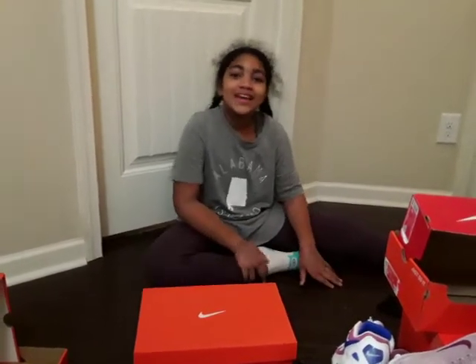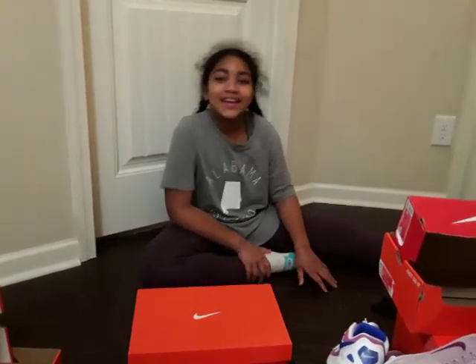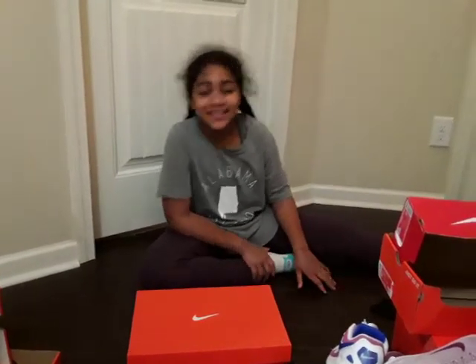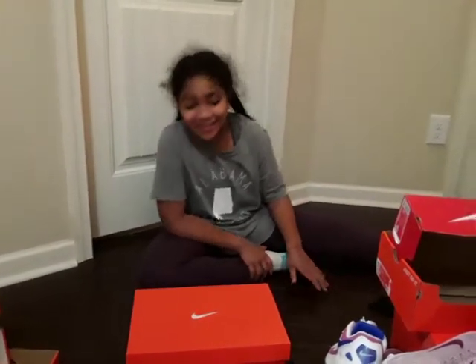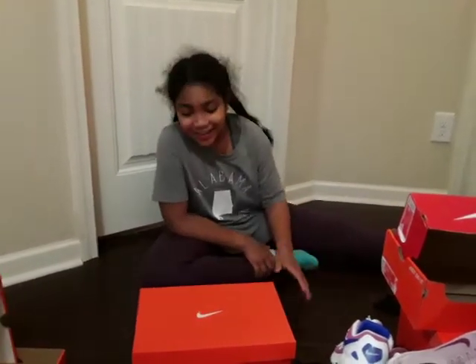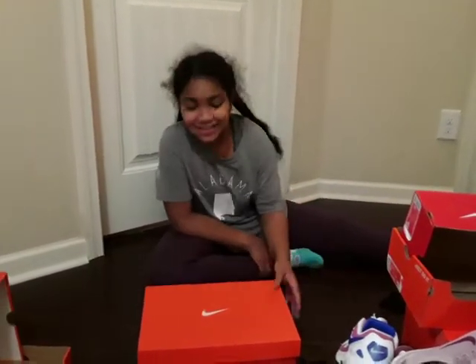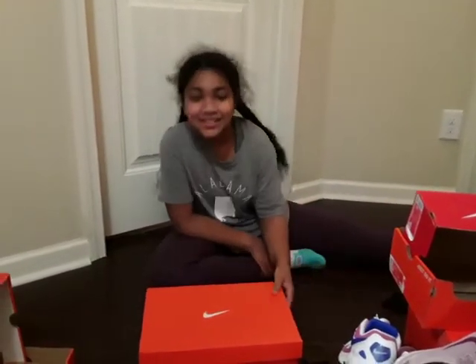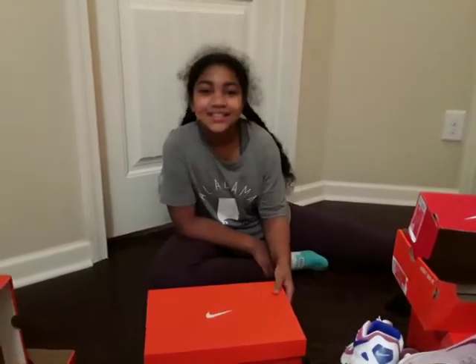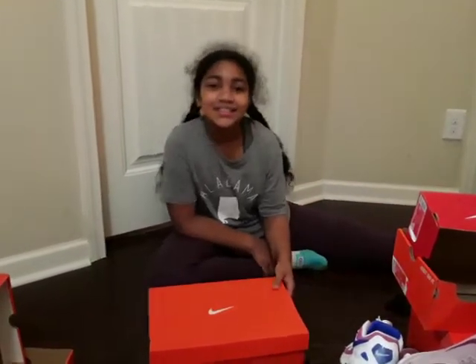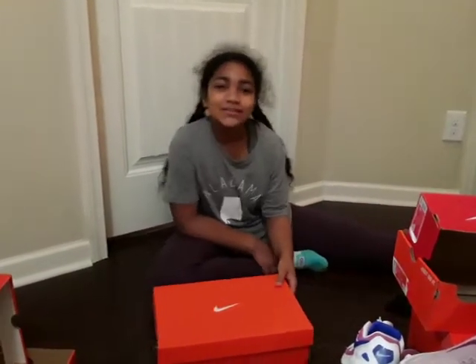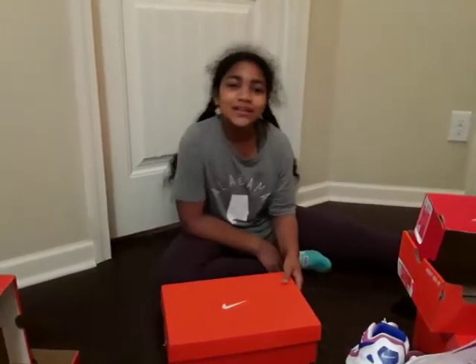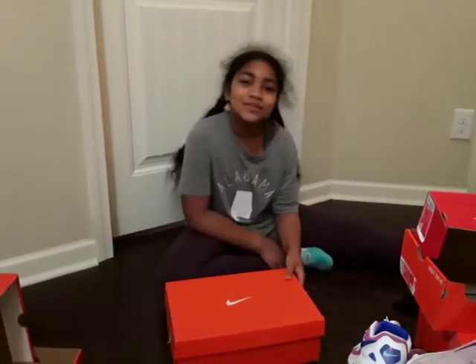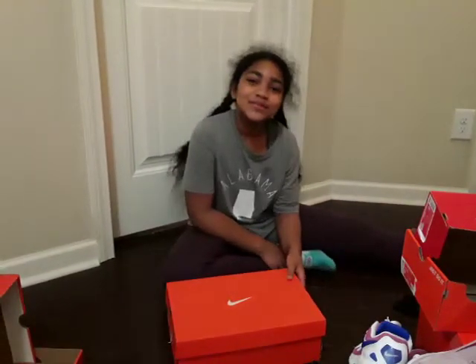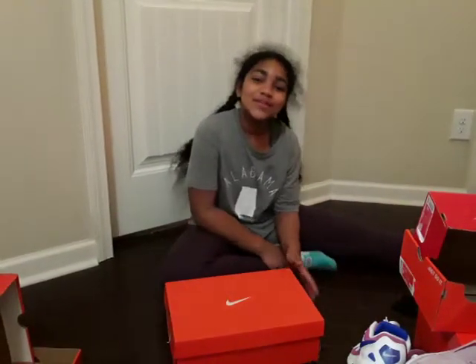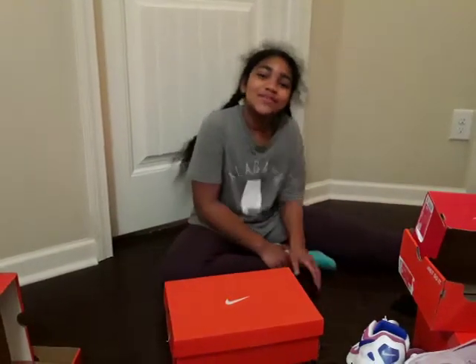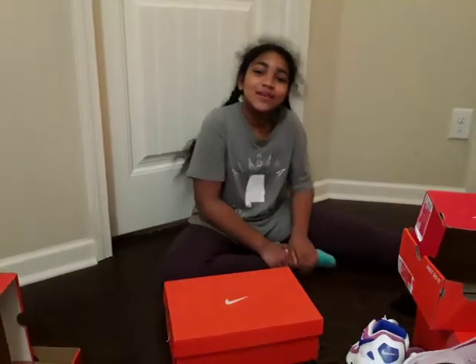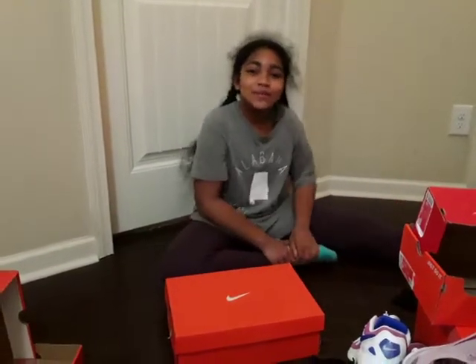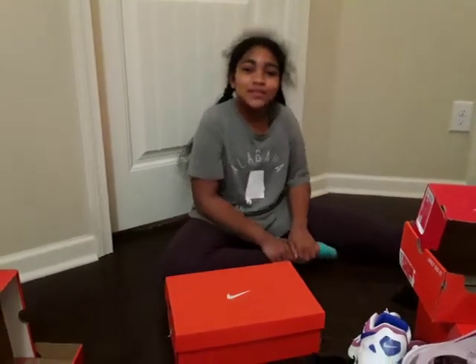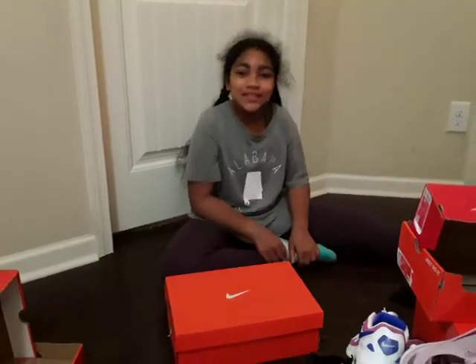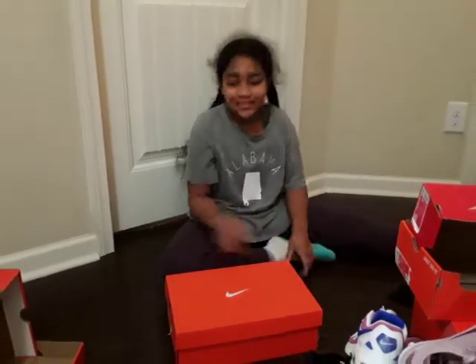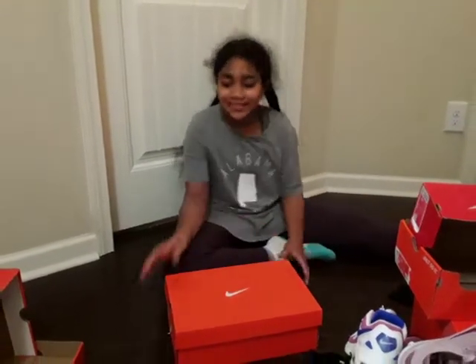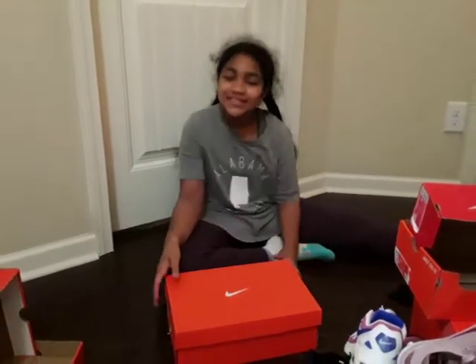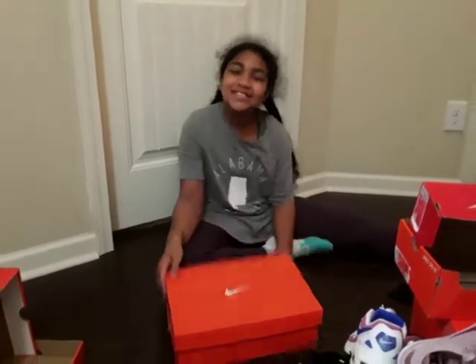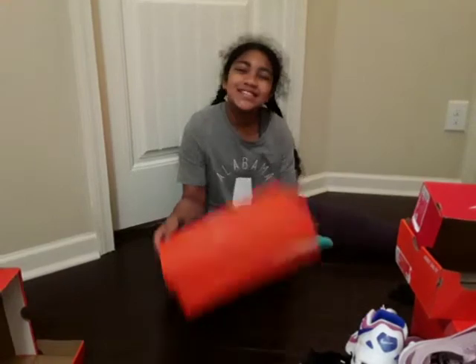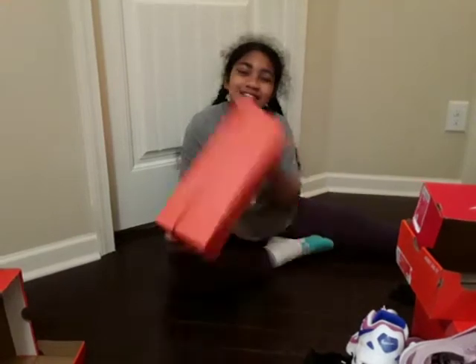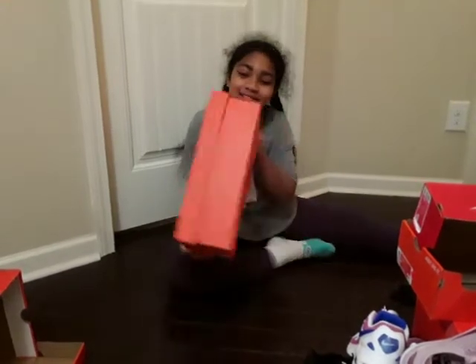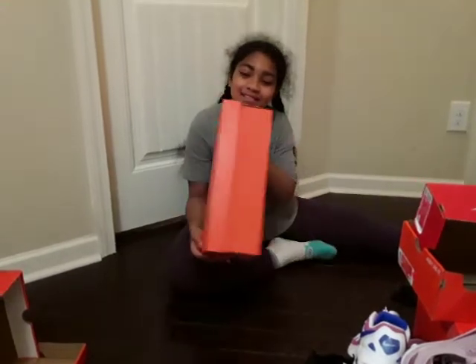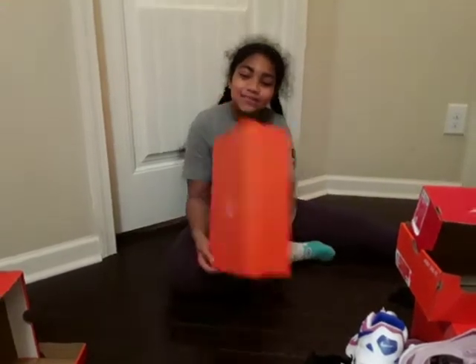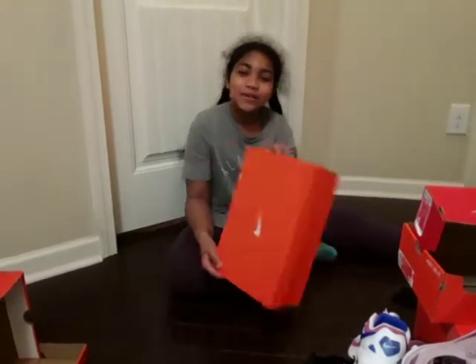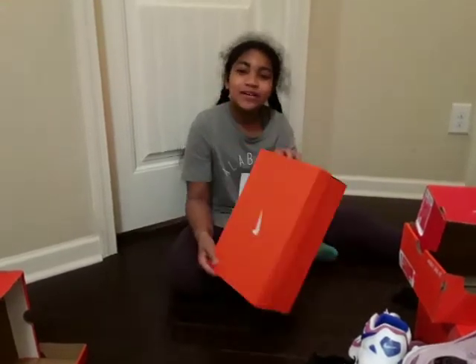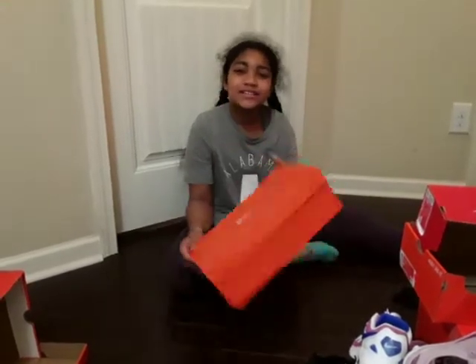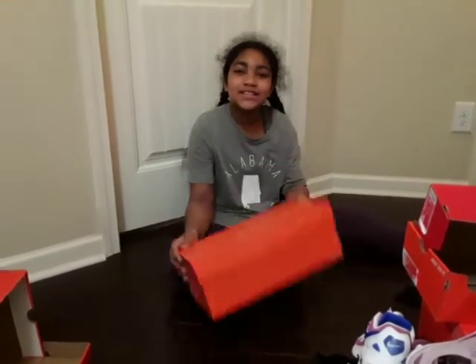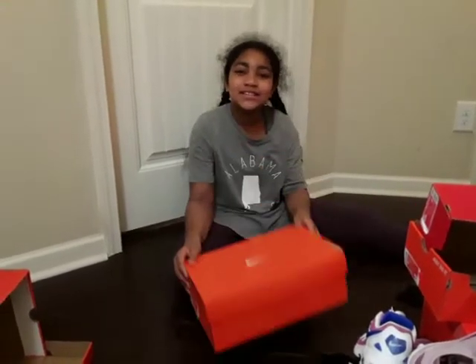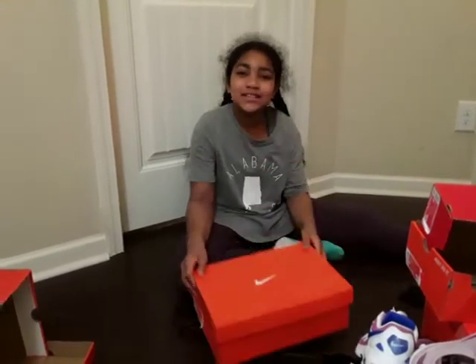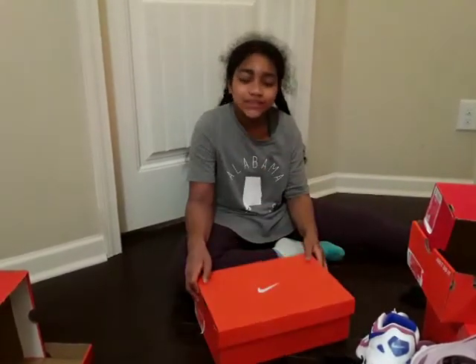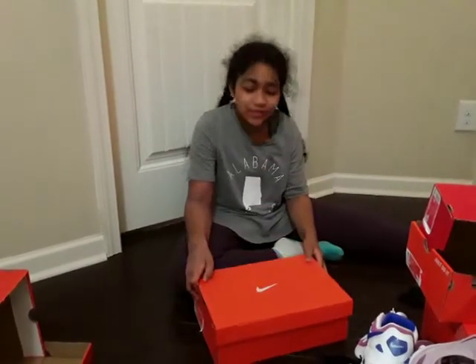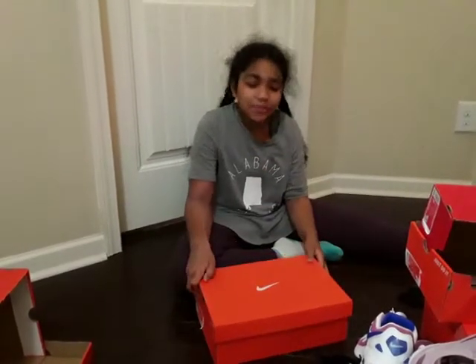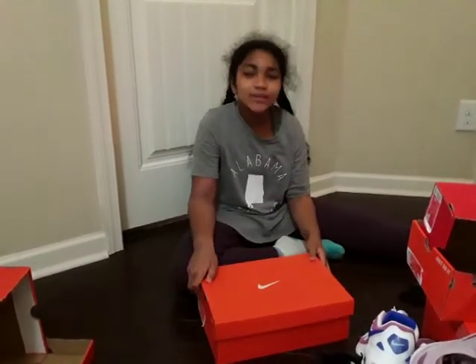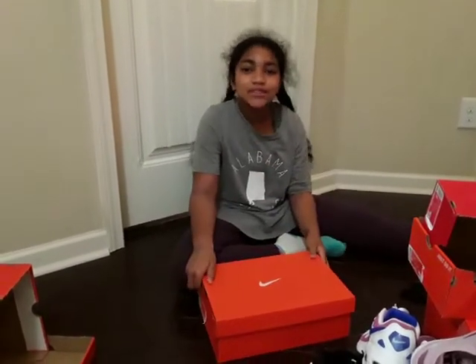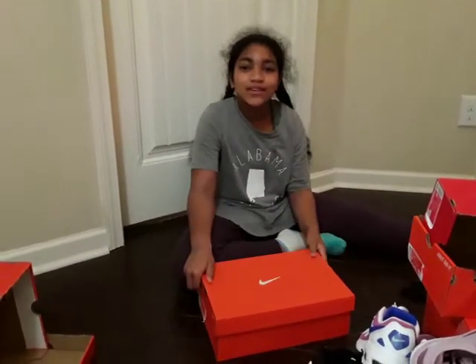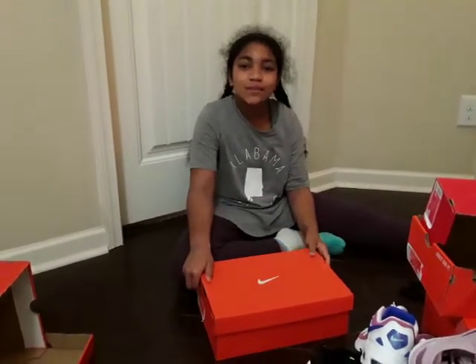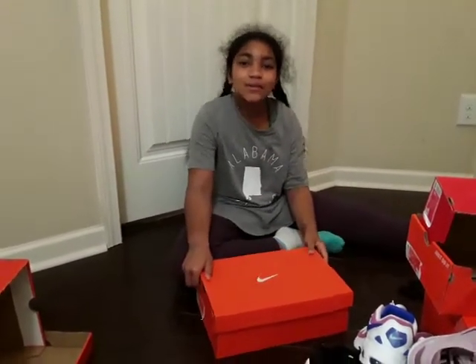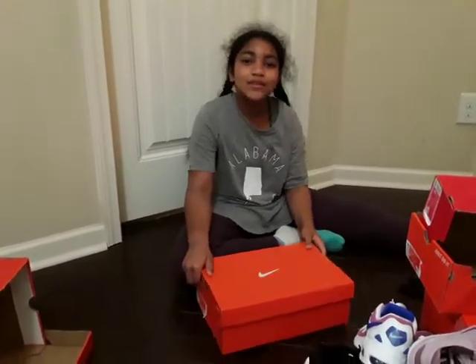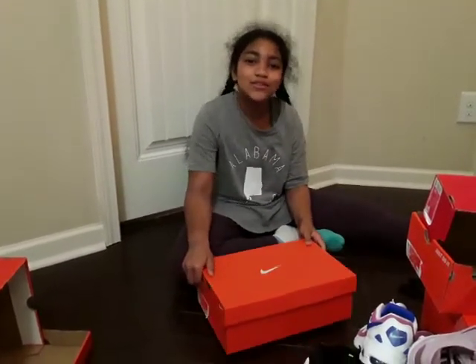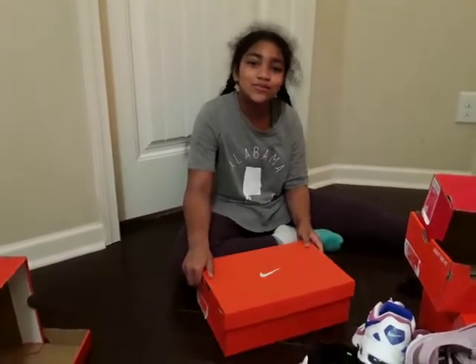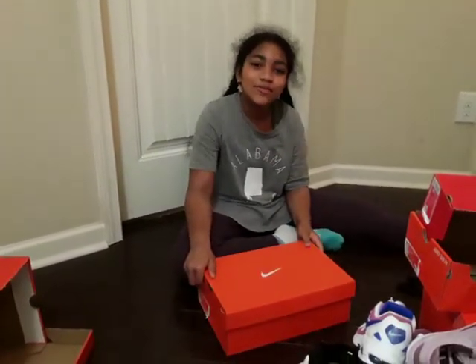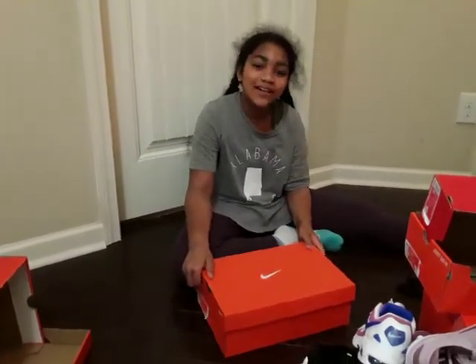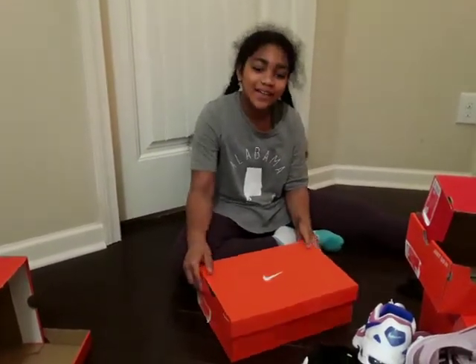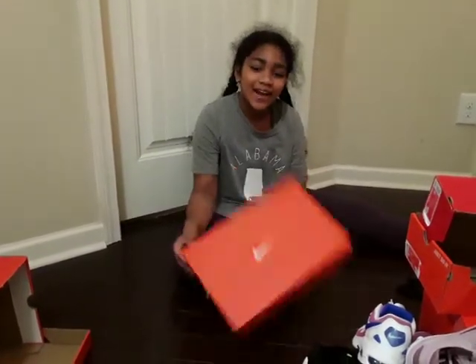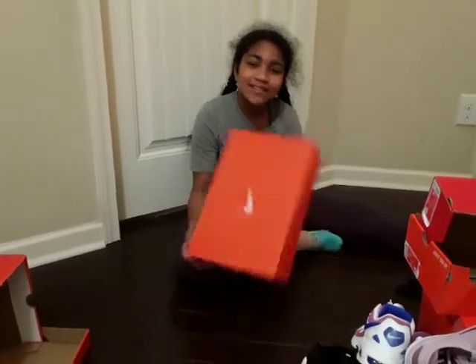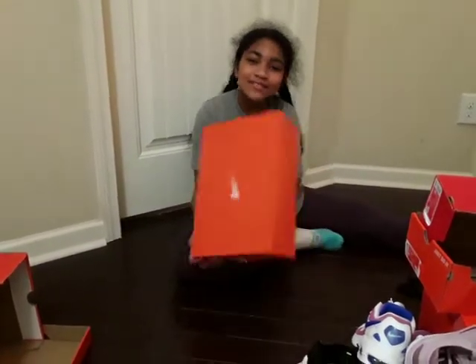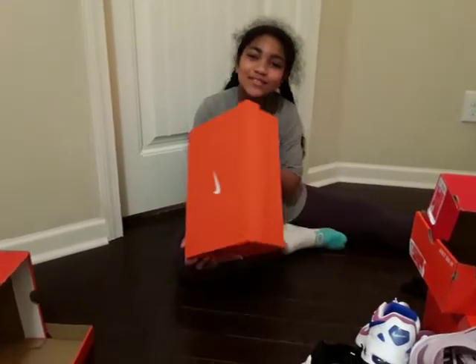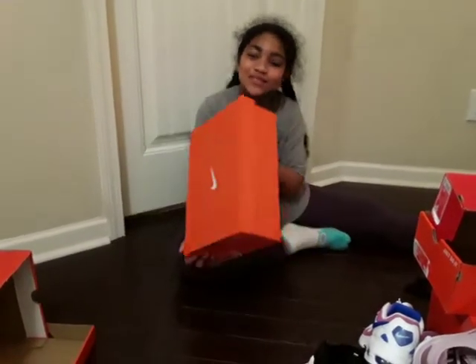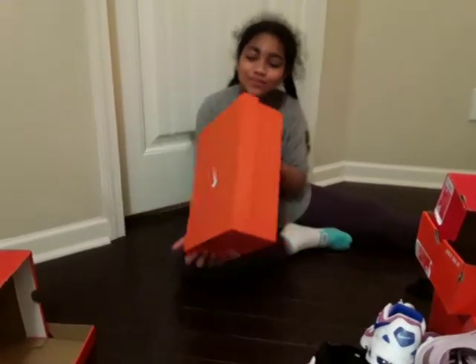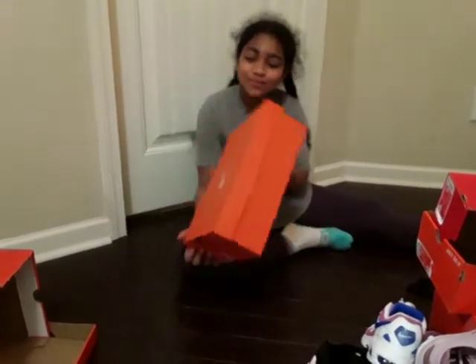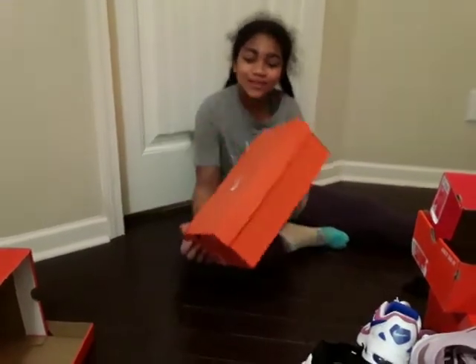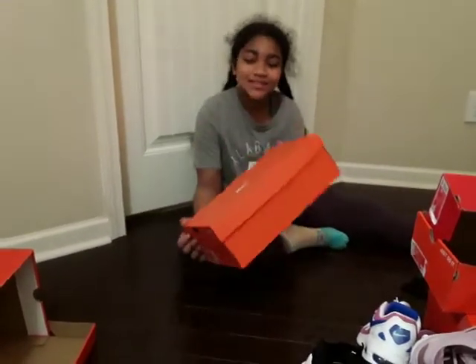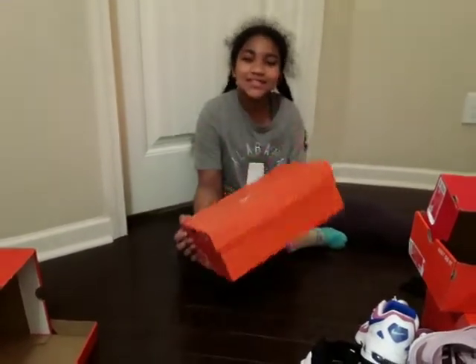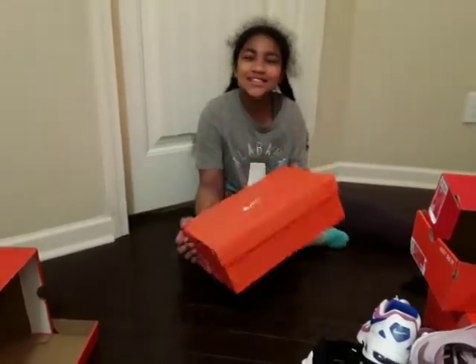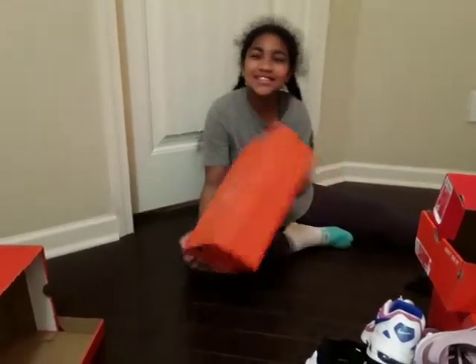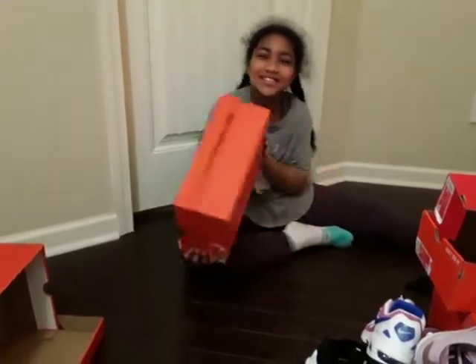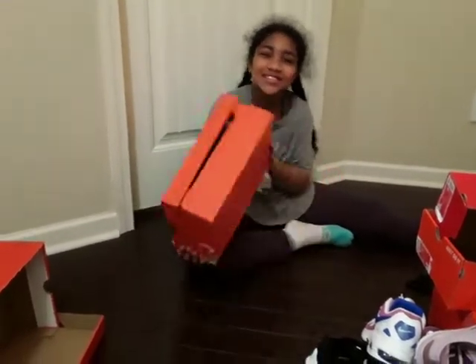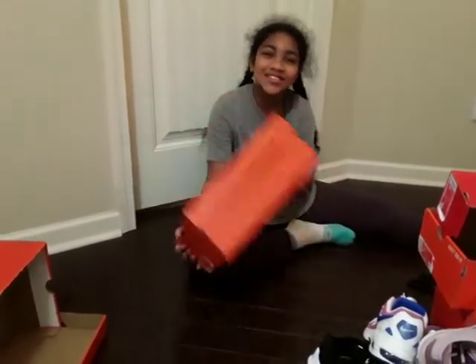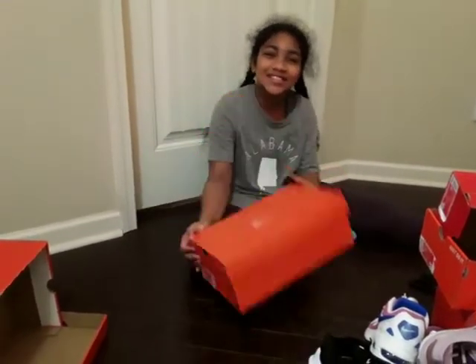Hey guys, welcome to our family channel. You see this? It's a box. And today I'm going to show you how to make a shoe rack out of a shoe box. So let's get started.